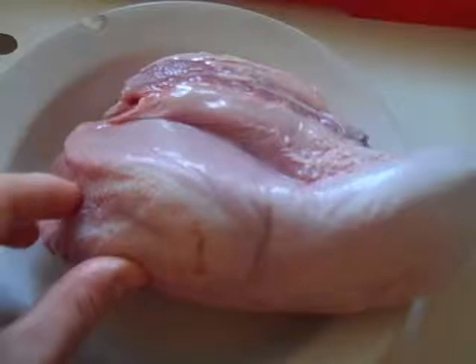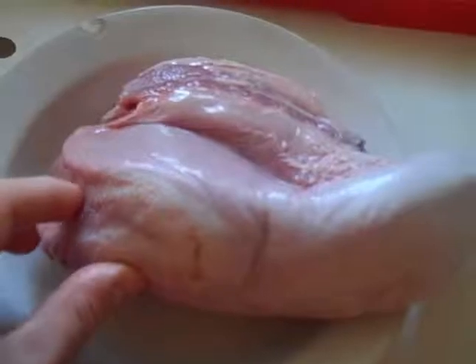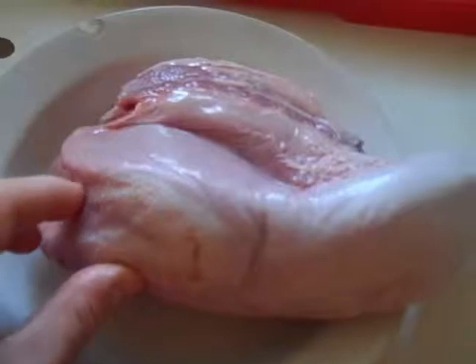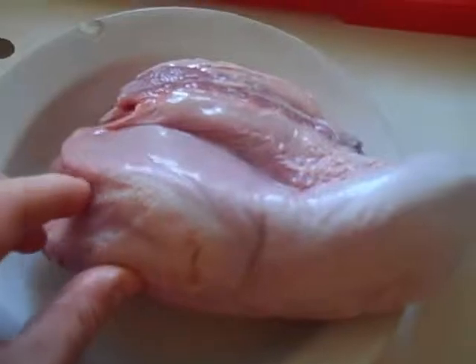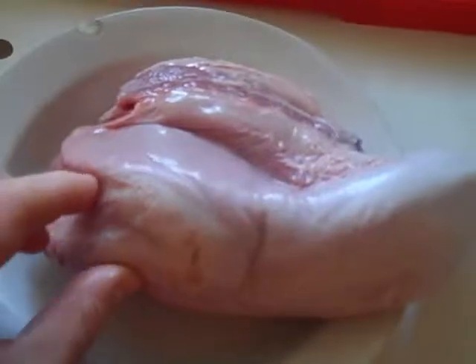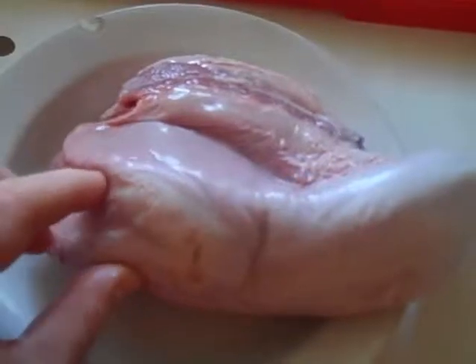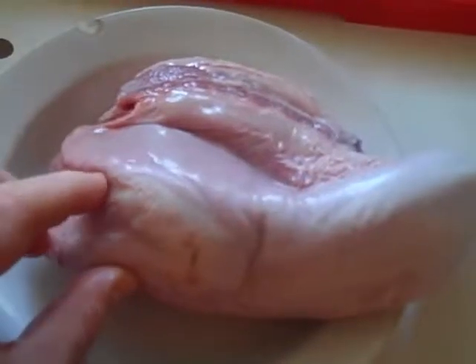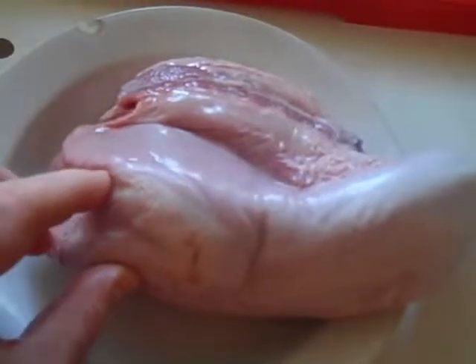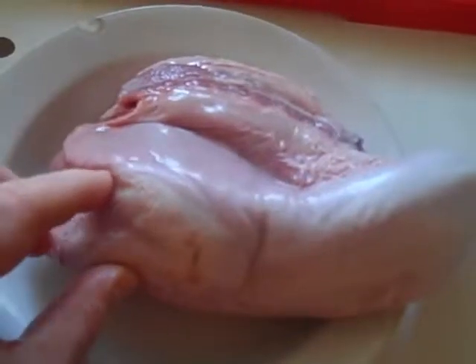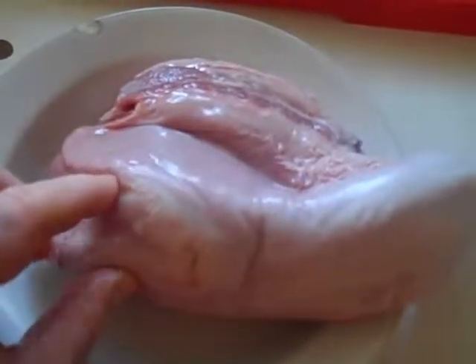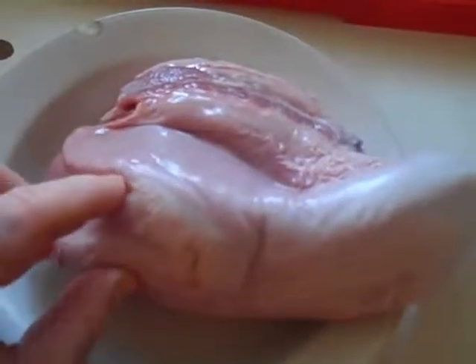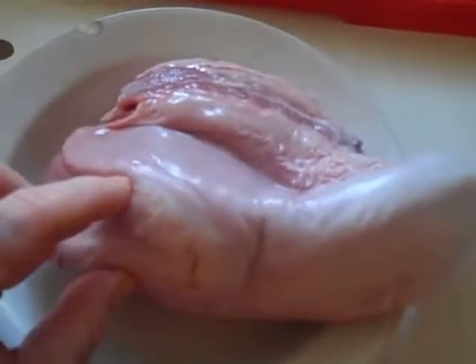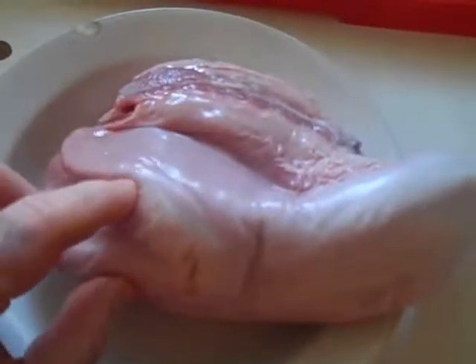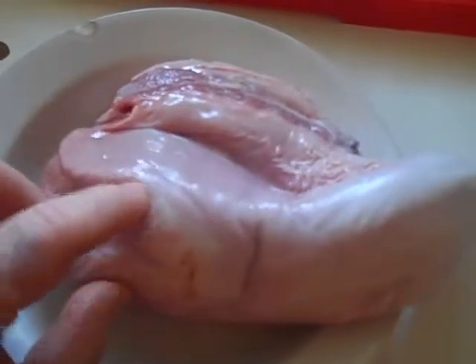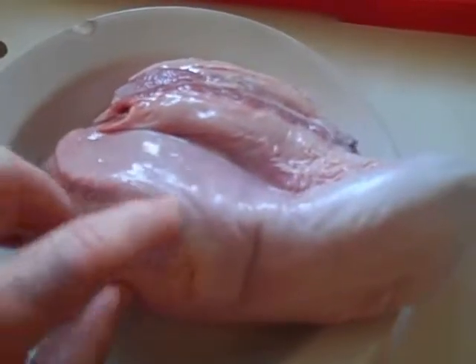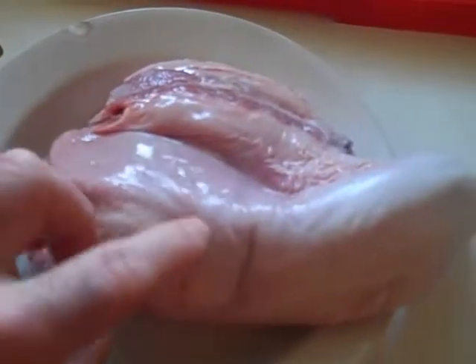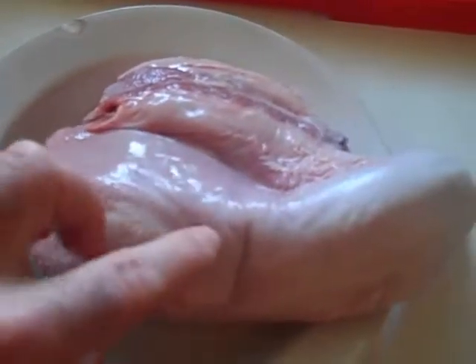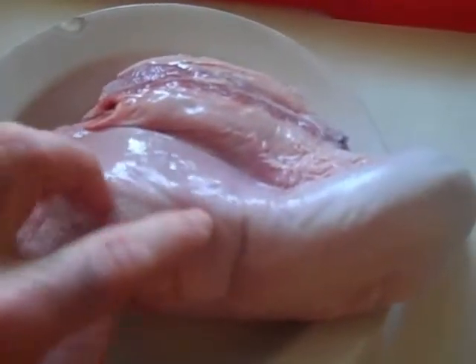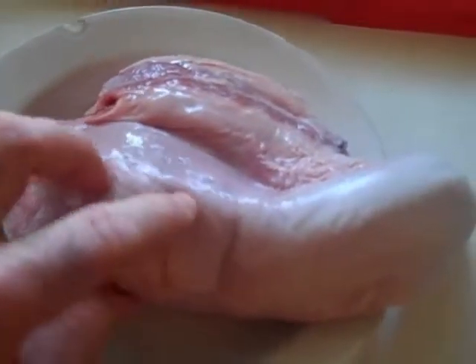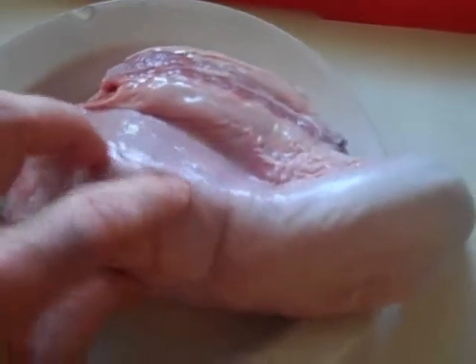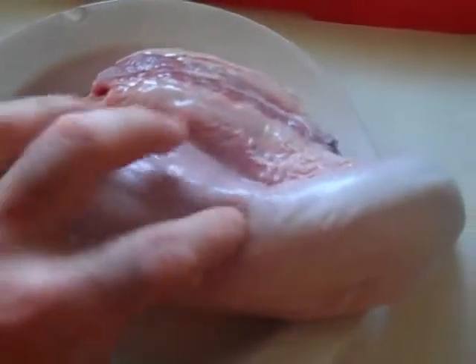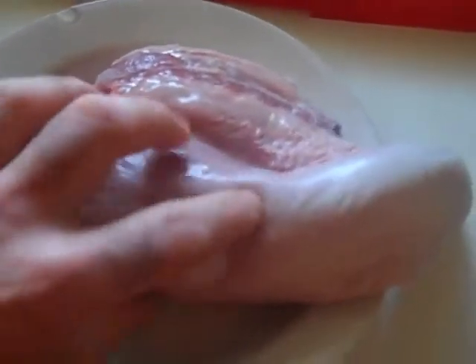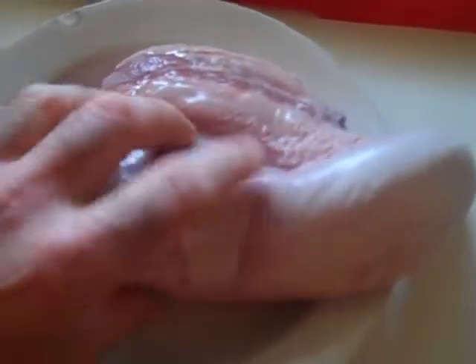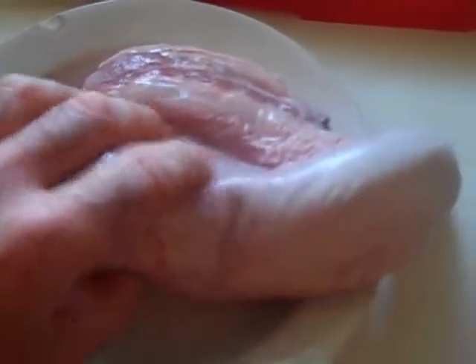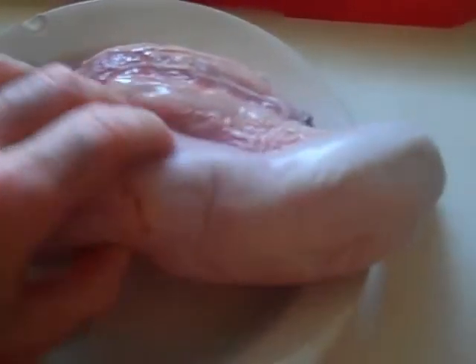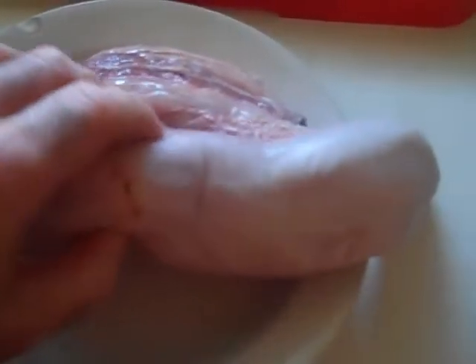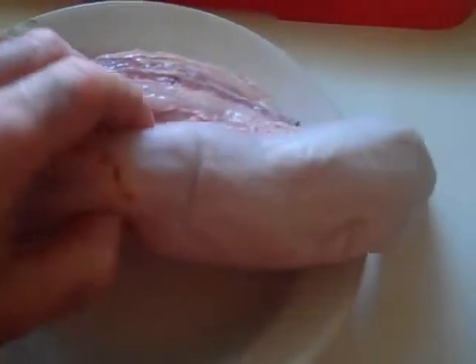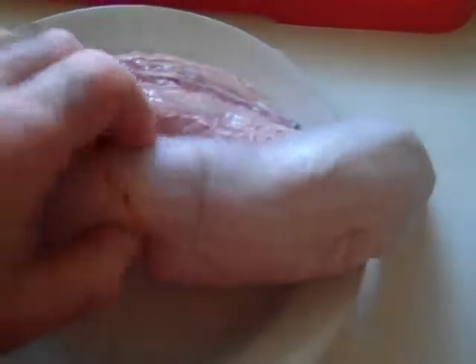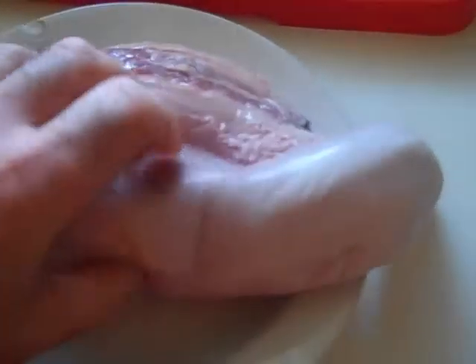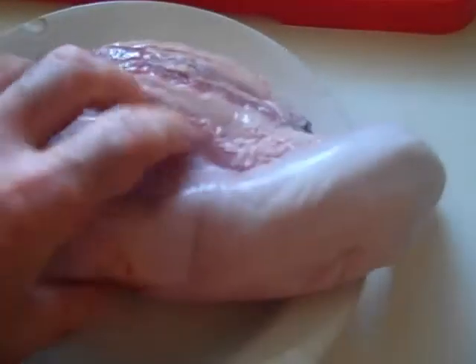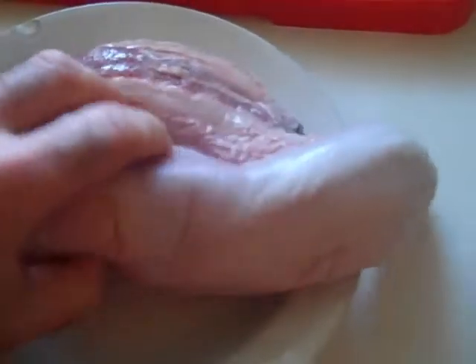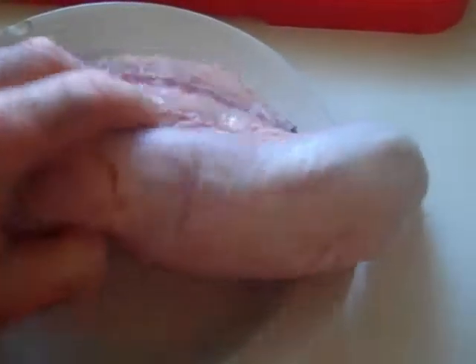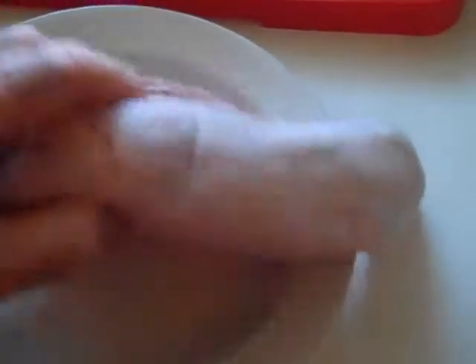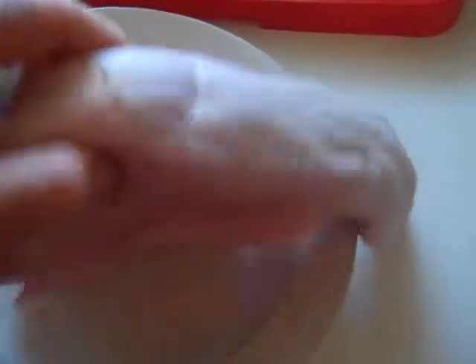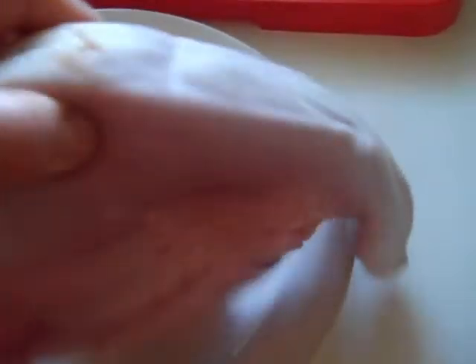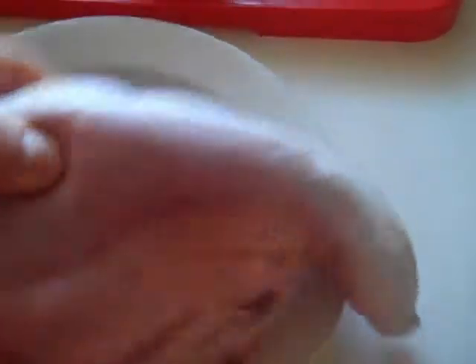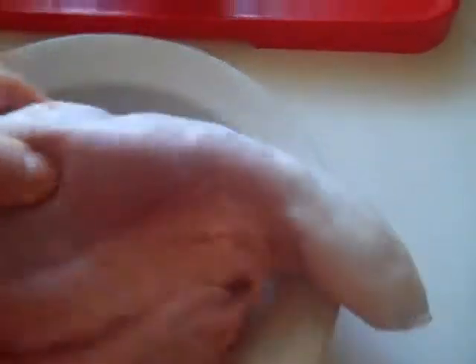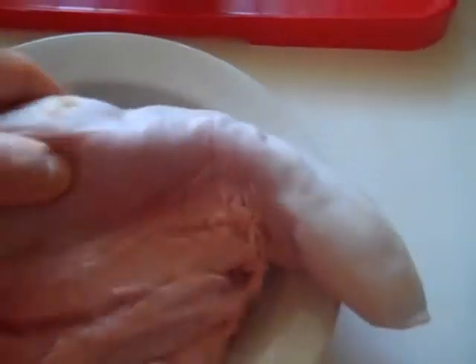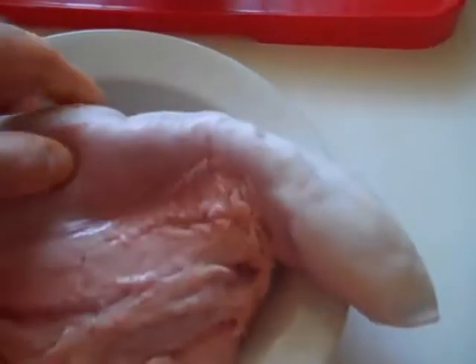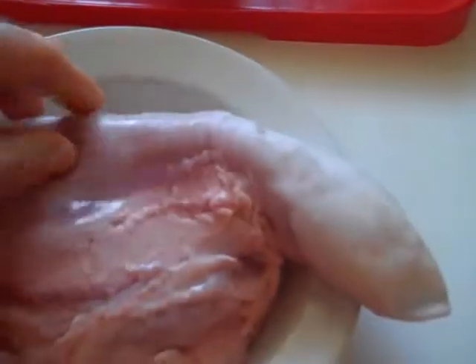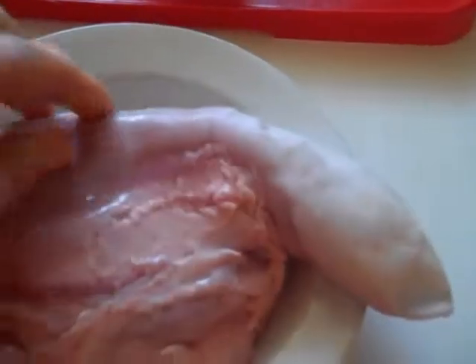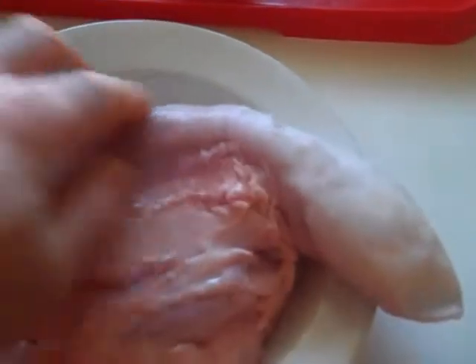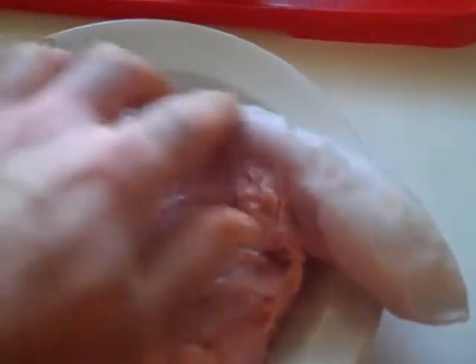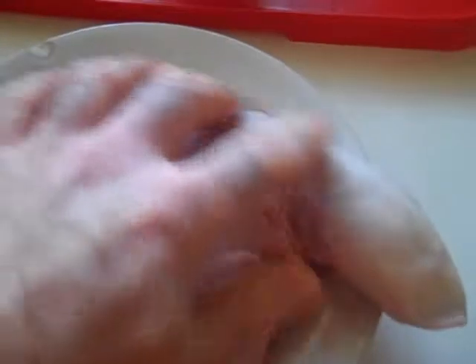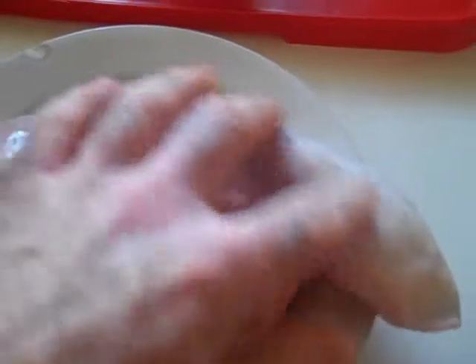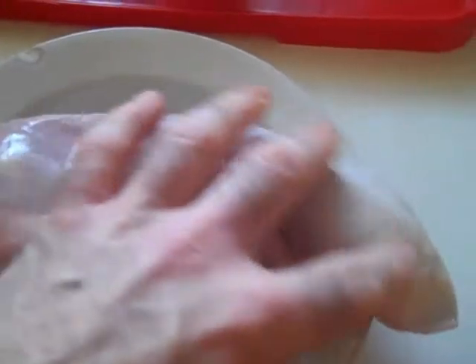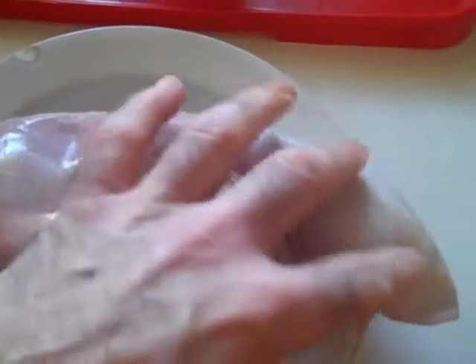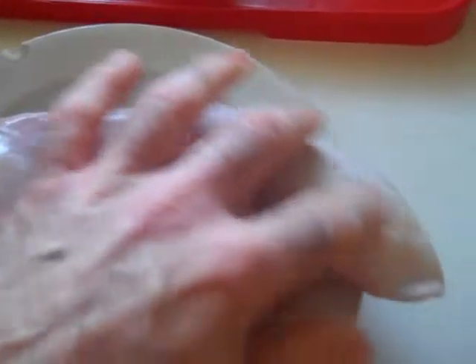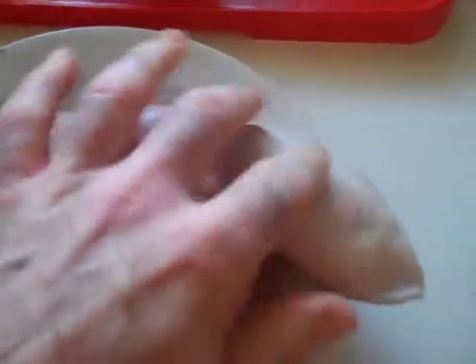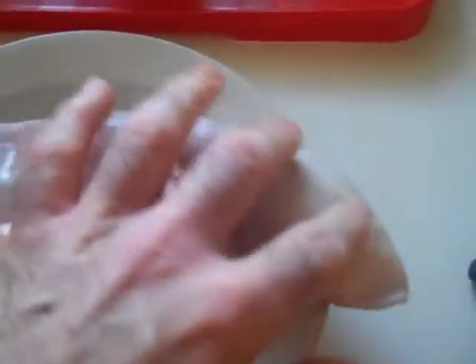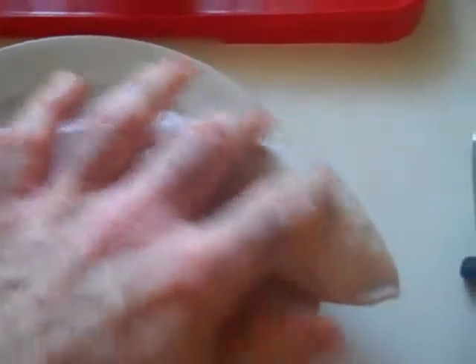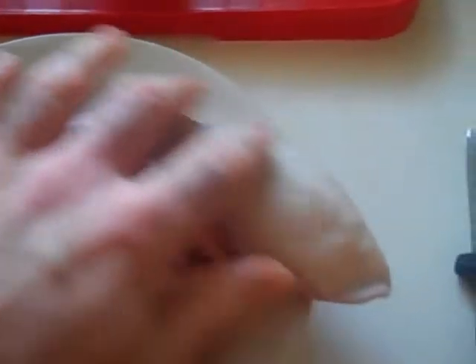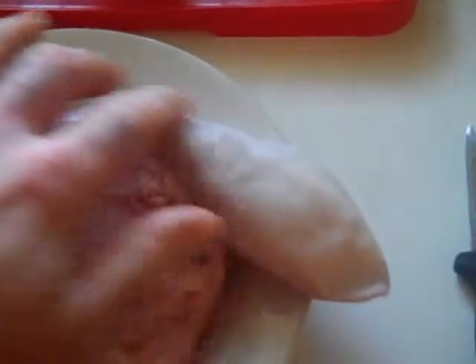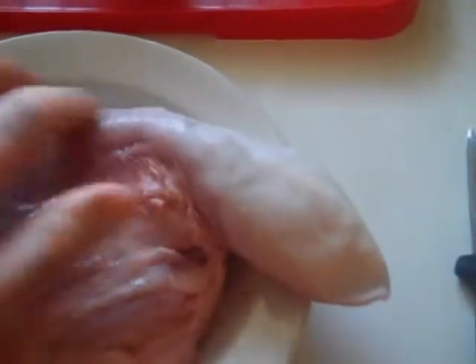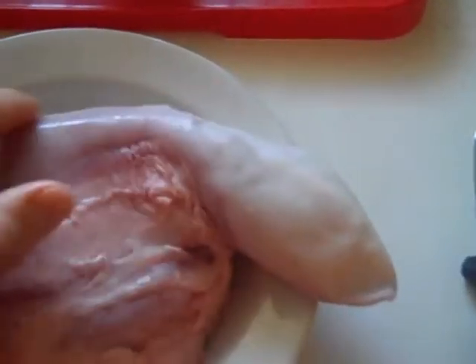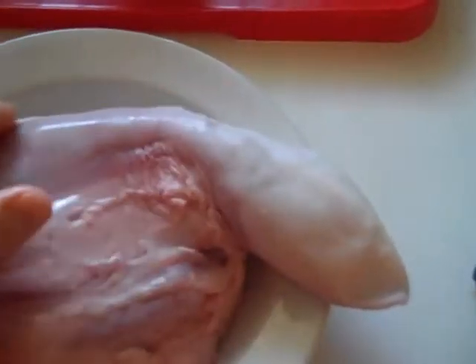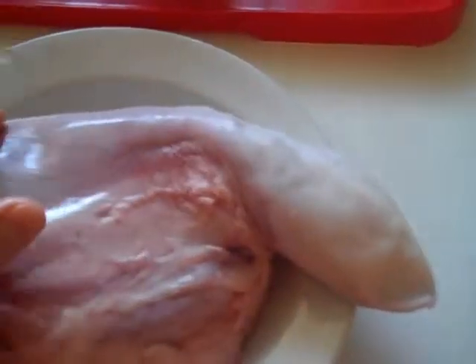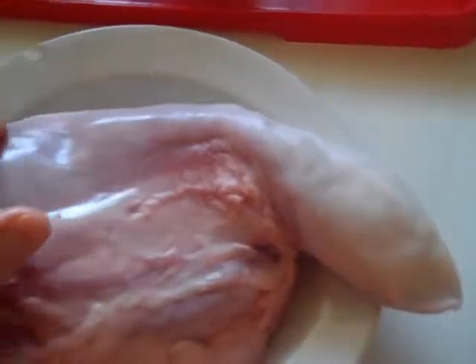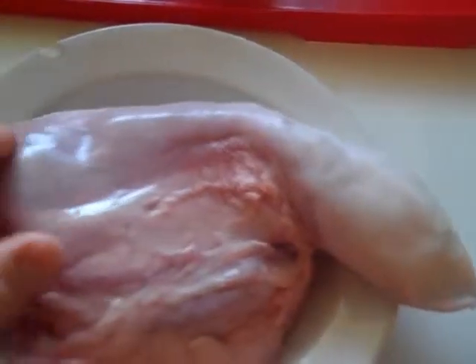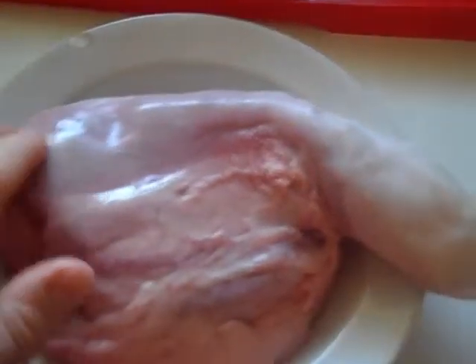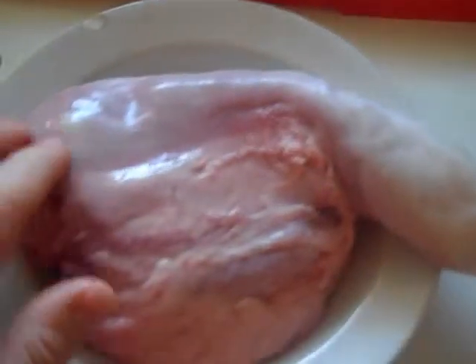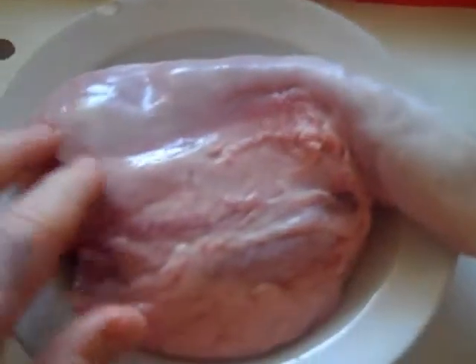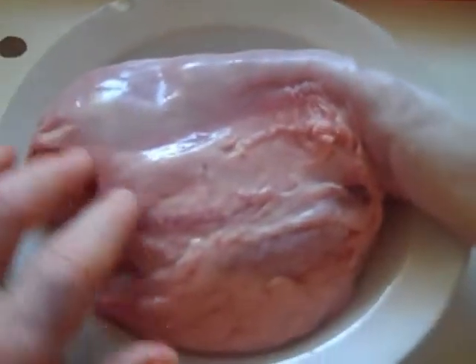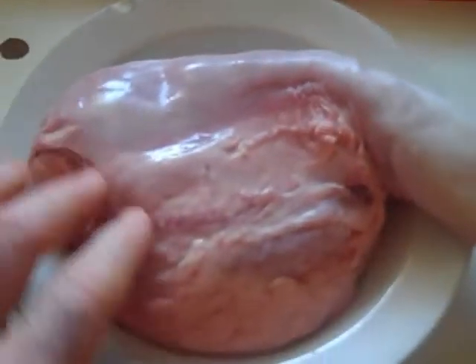Simply use a knife to peel back this inedible skin — or top layer, whatever the top layer of the tongue is called.